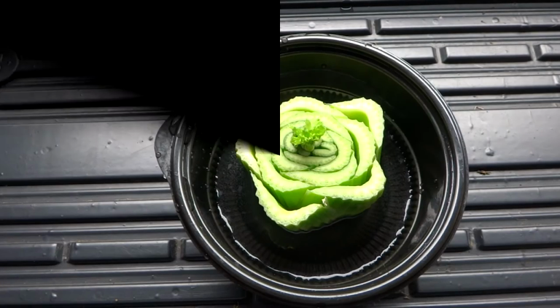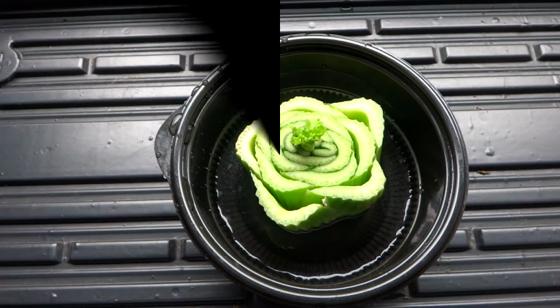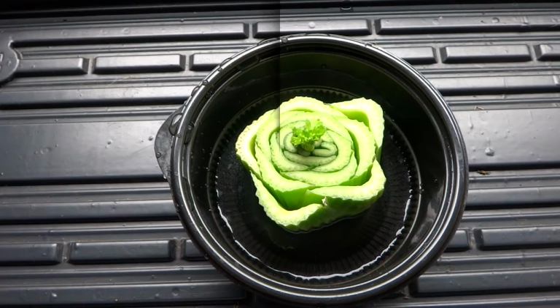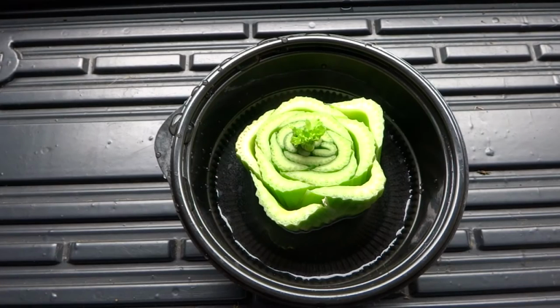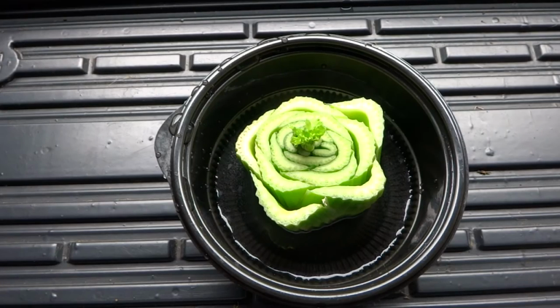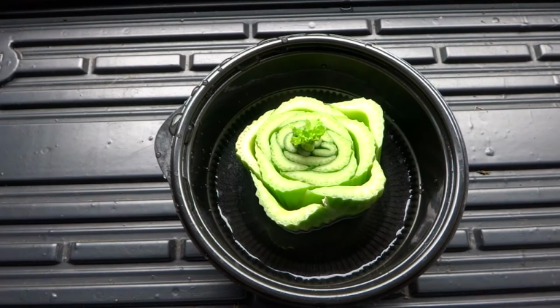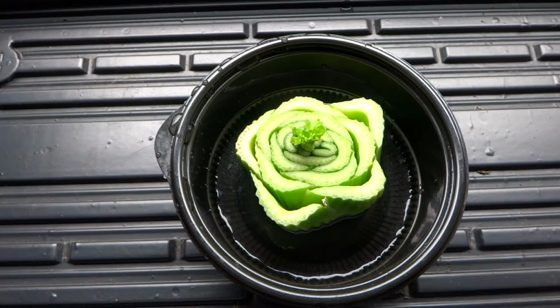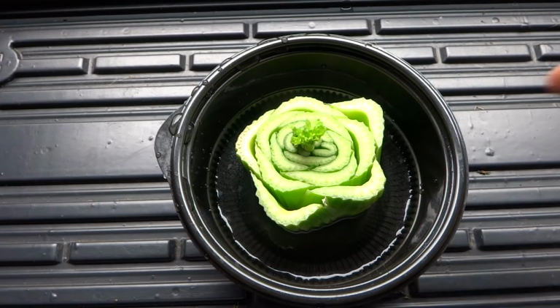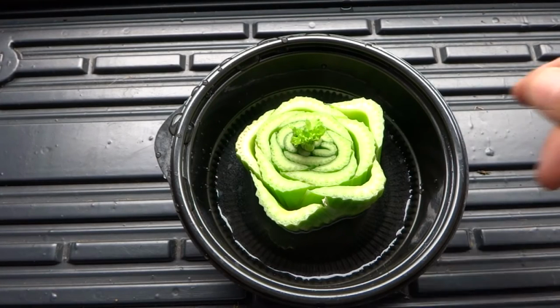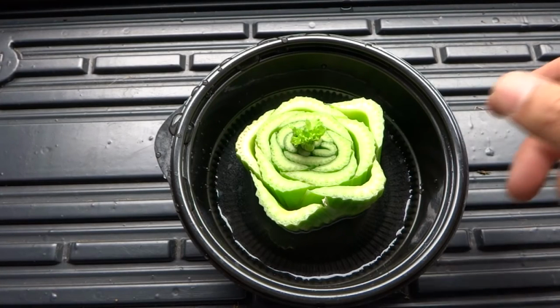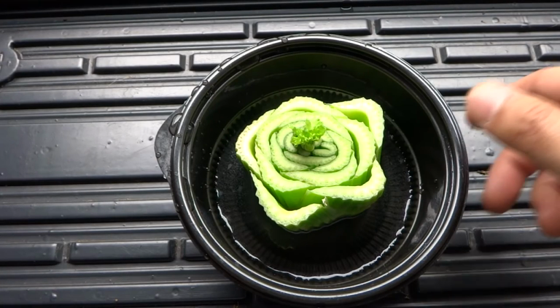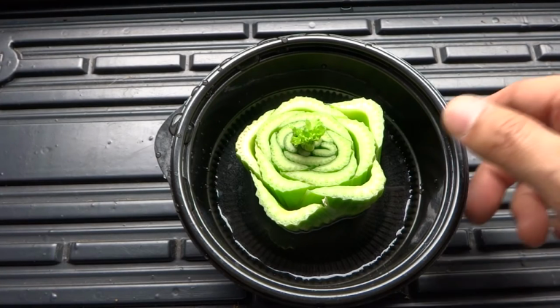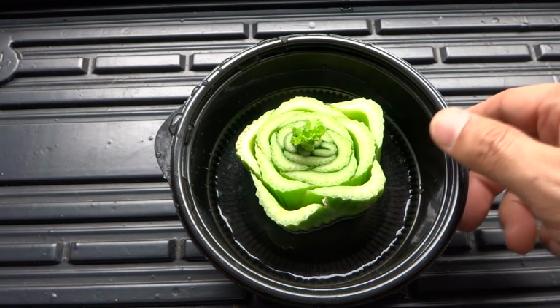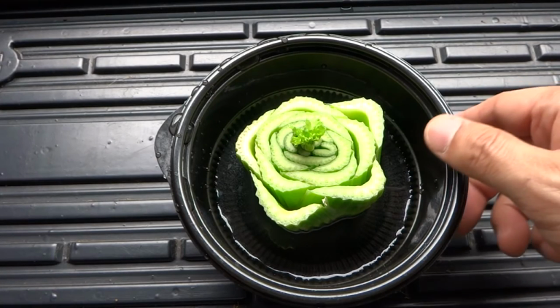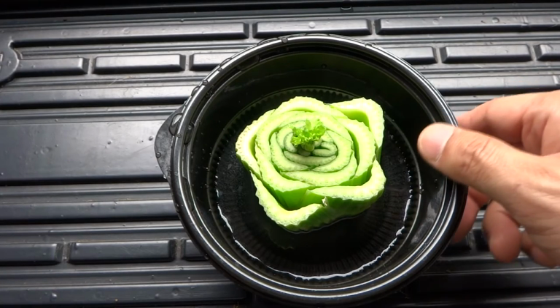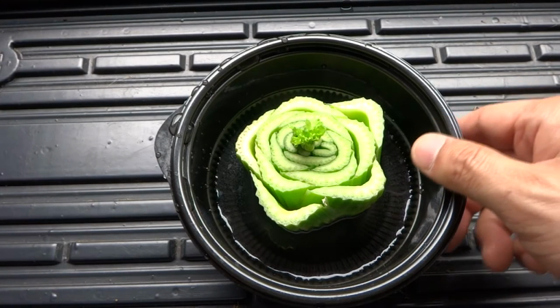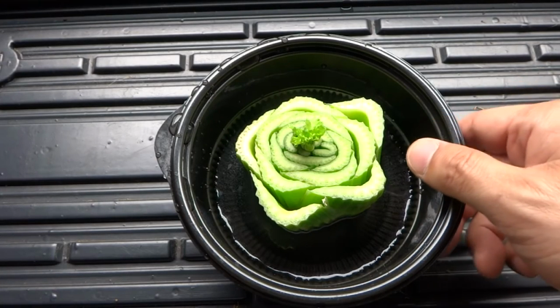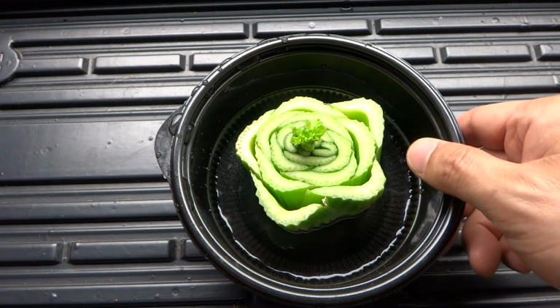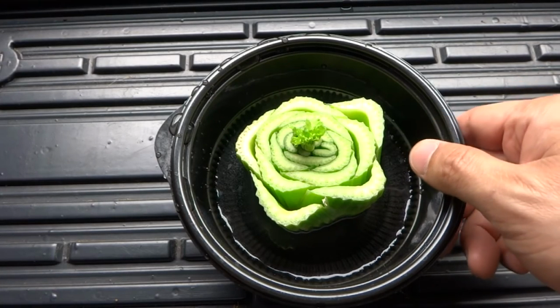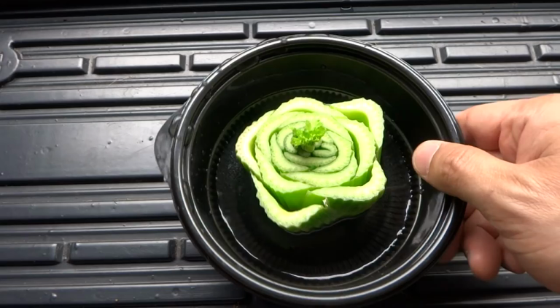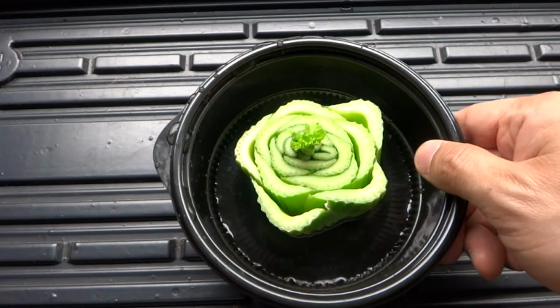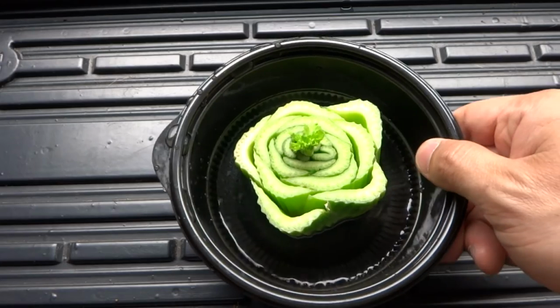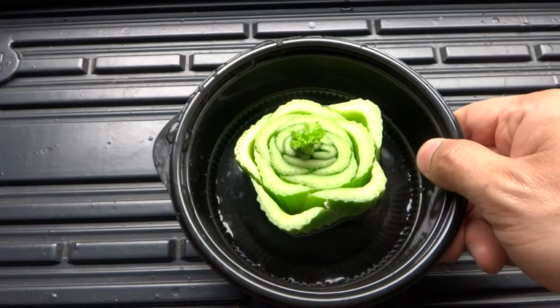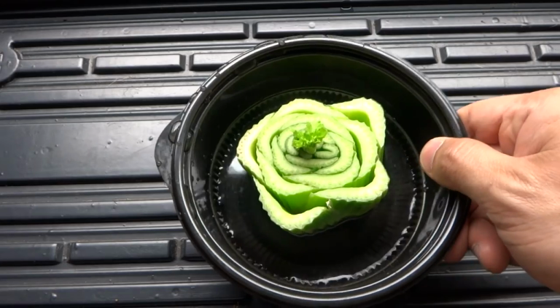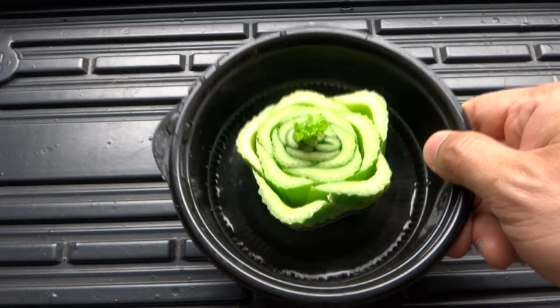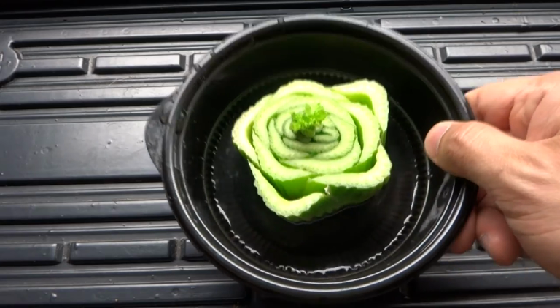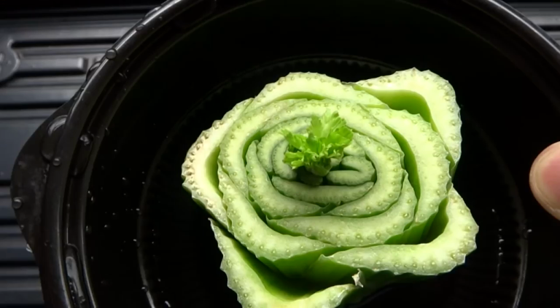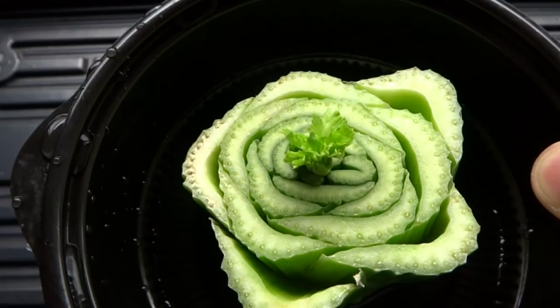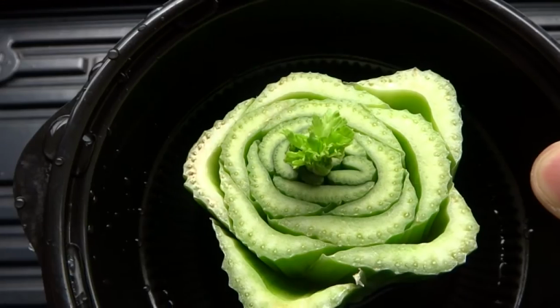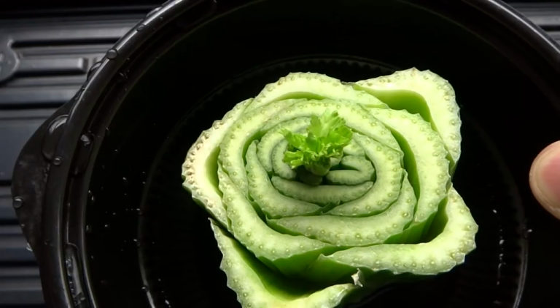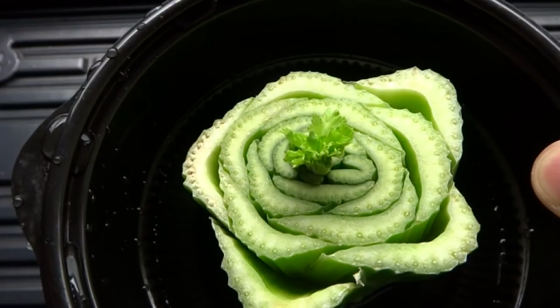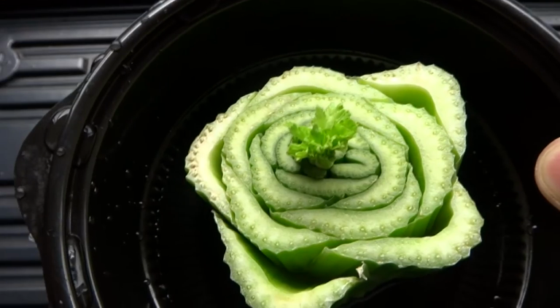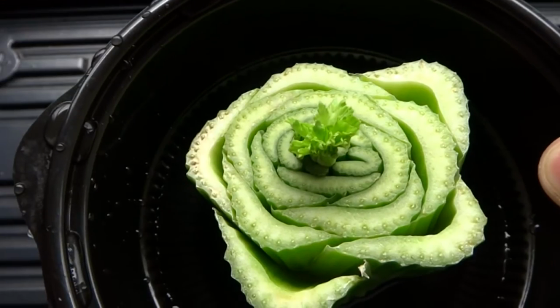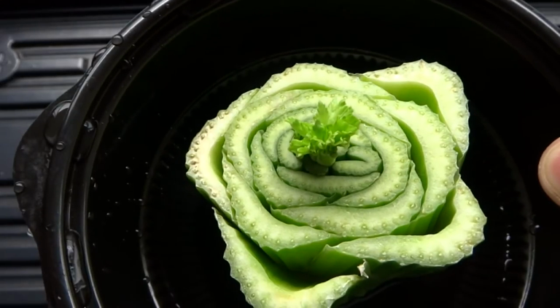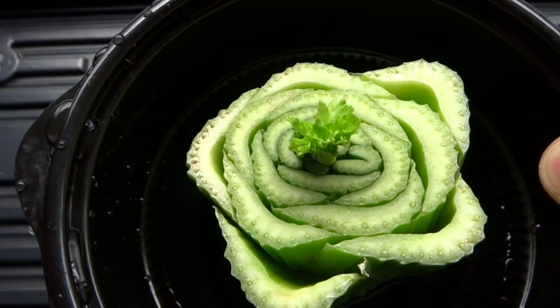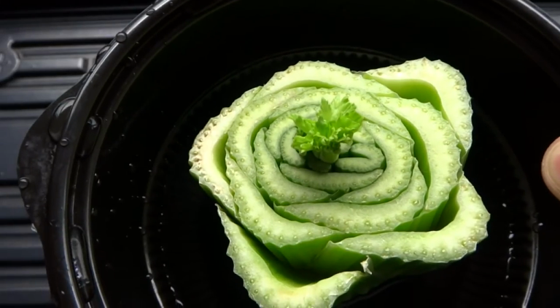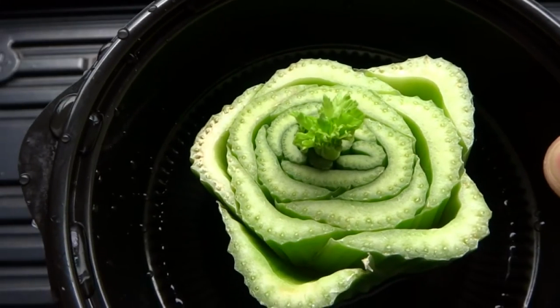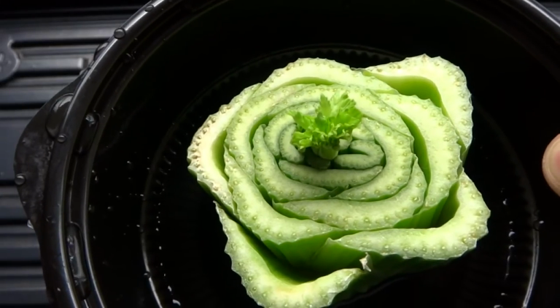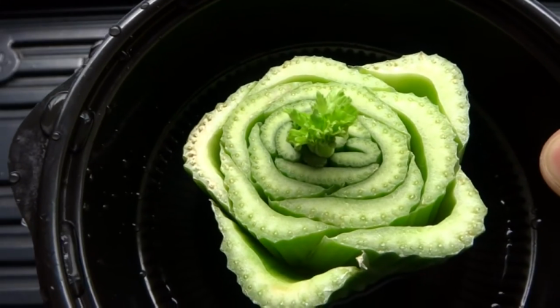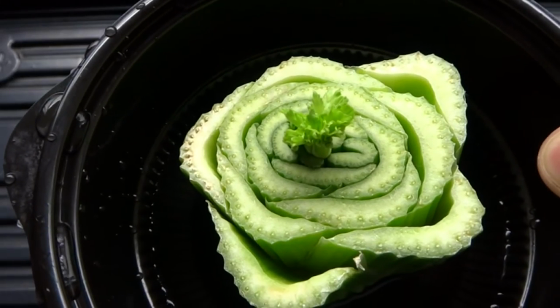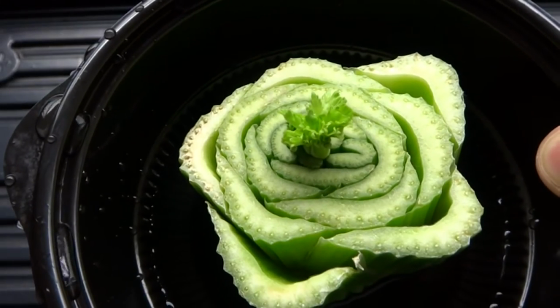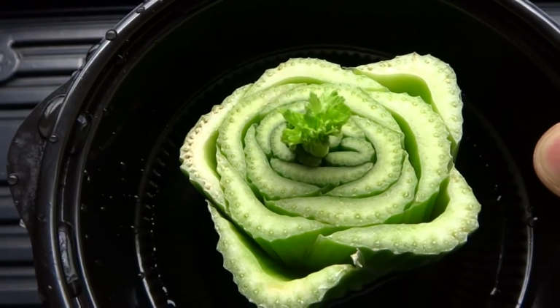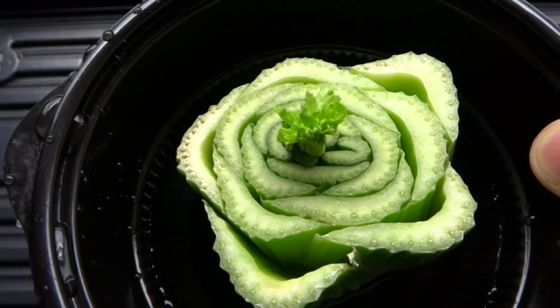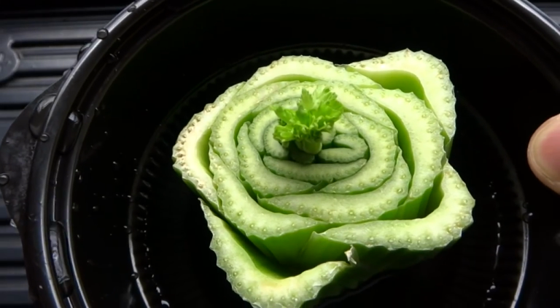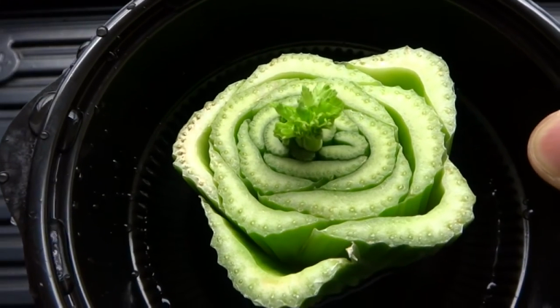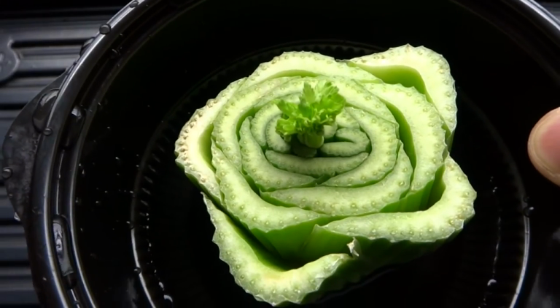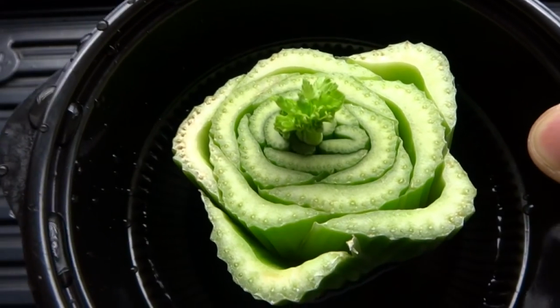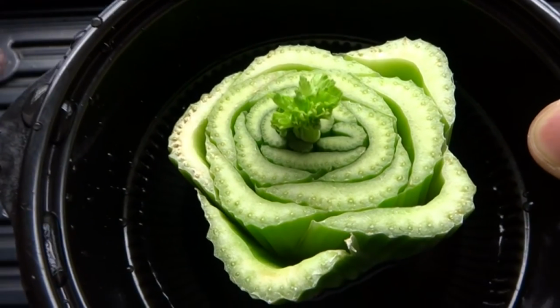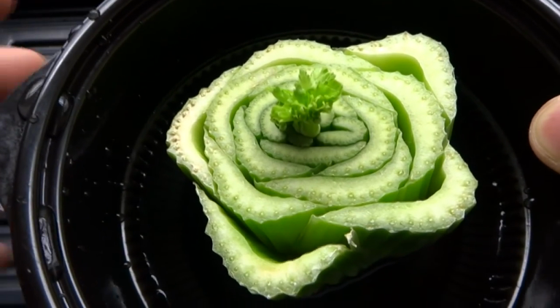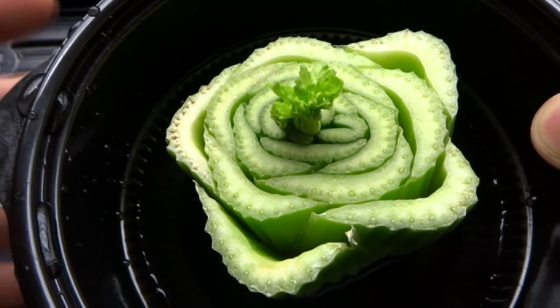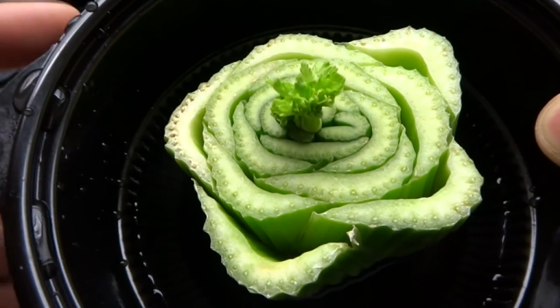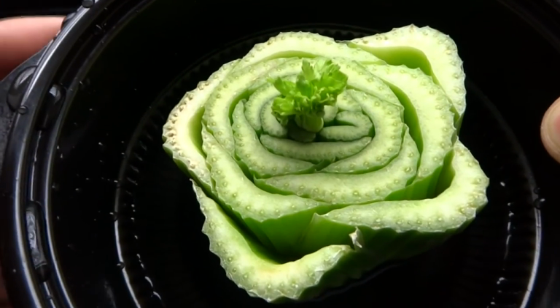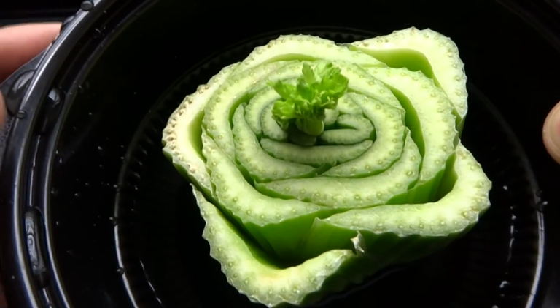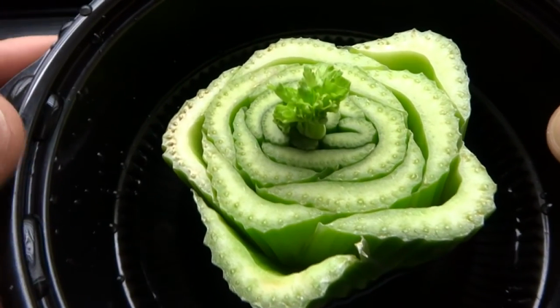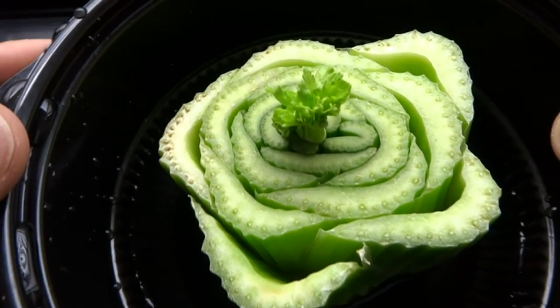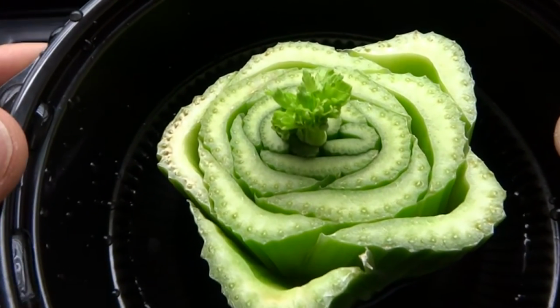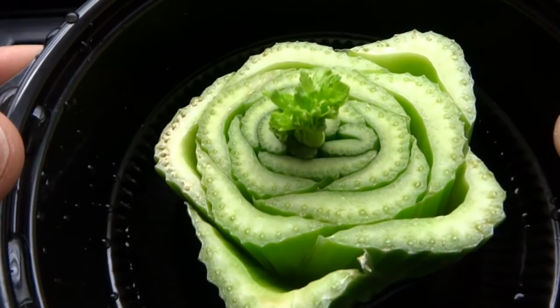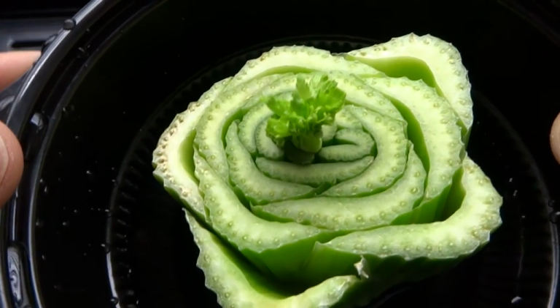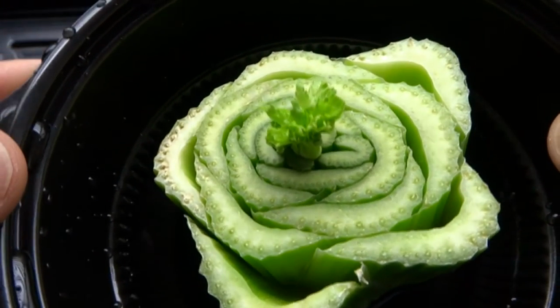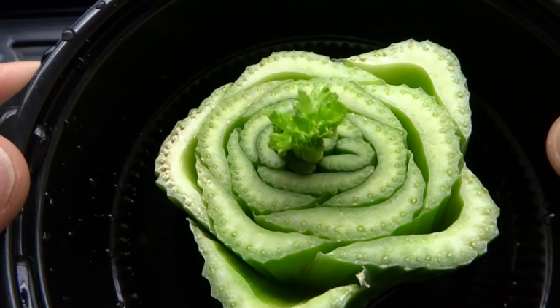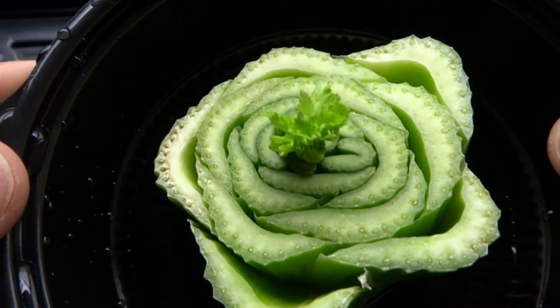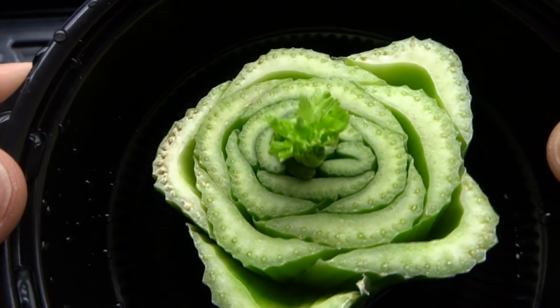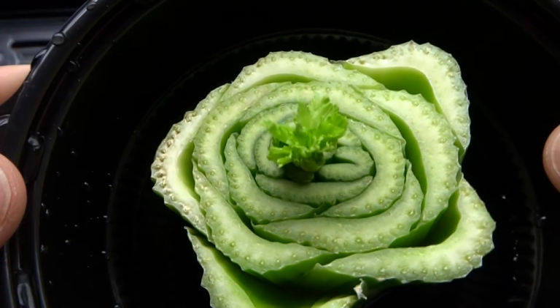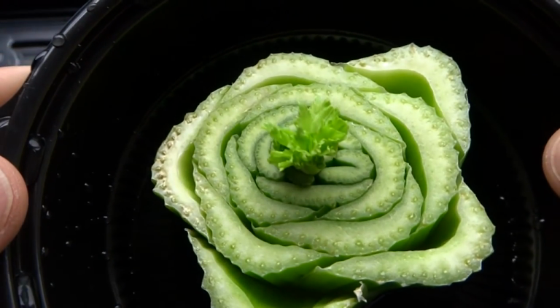Alright, here it is five days later. I changed the water twice — looking good there.